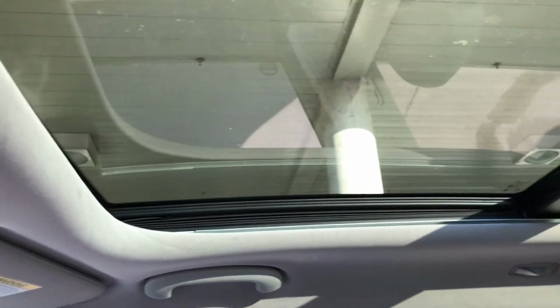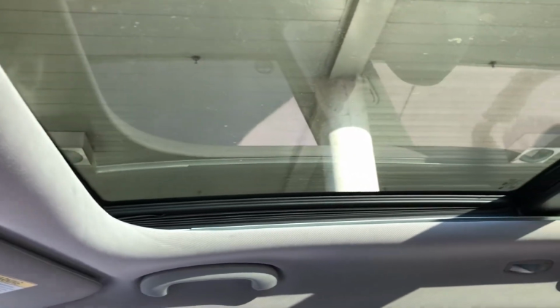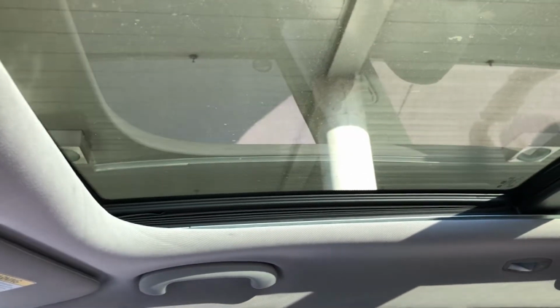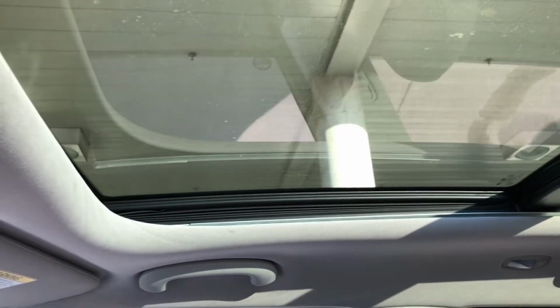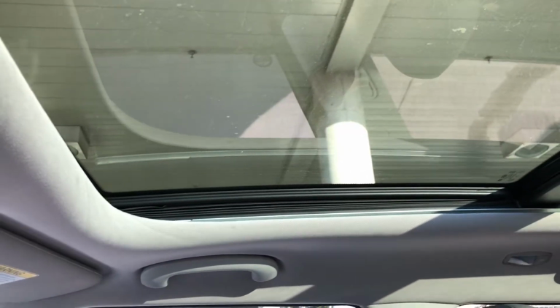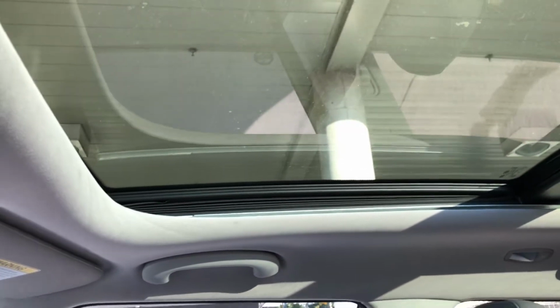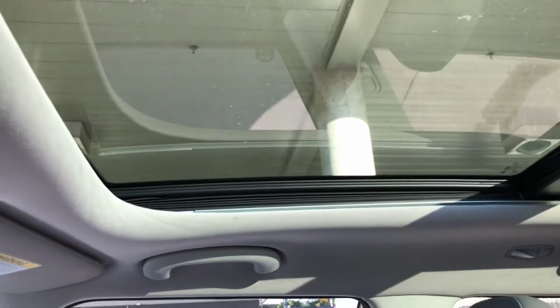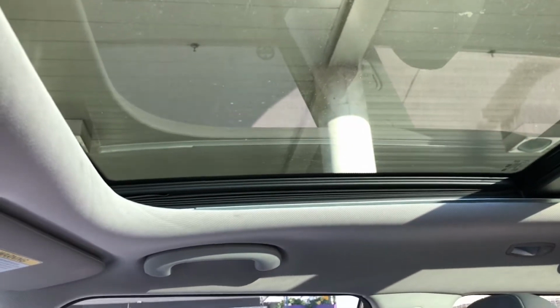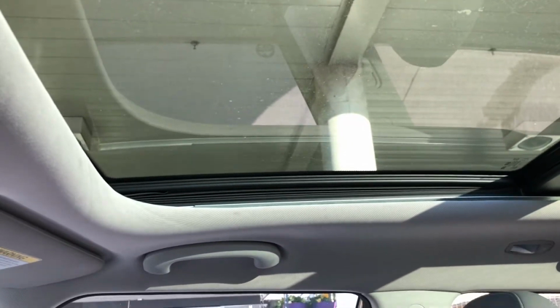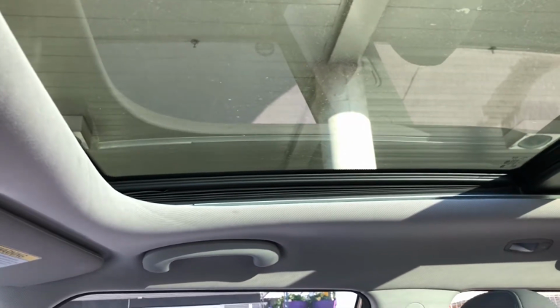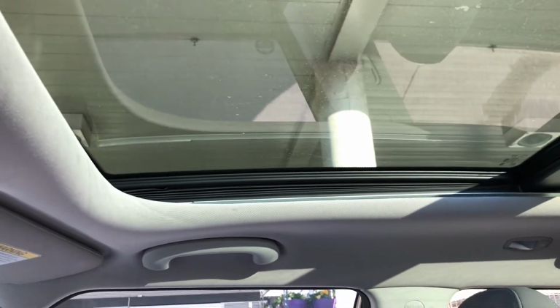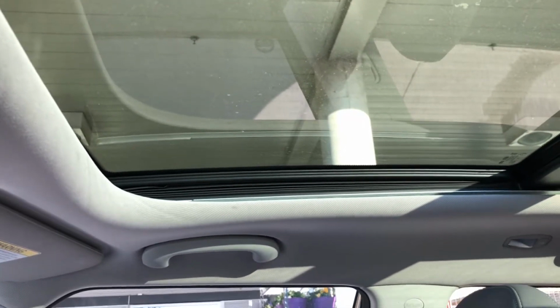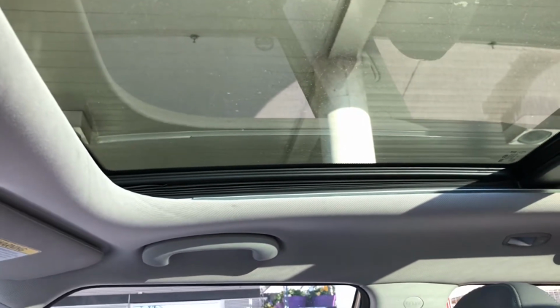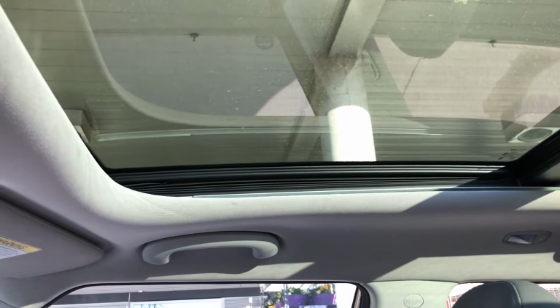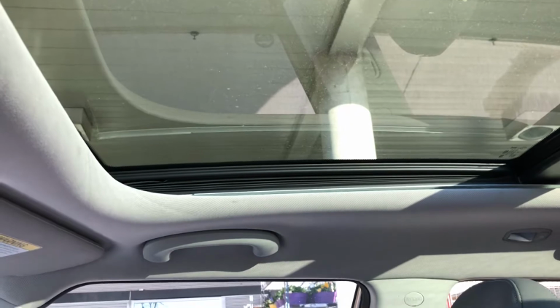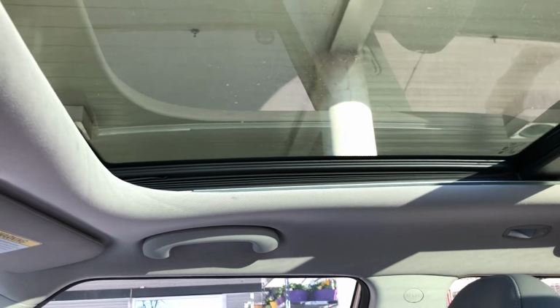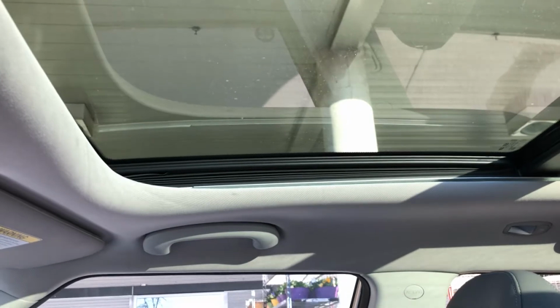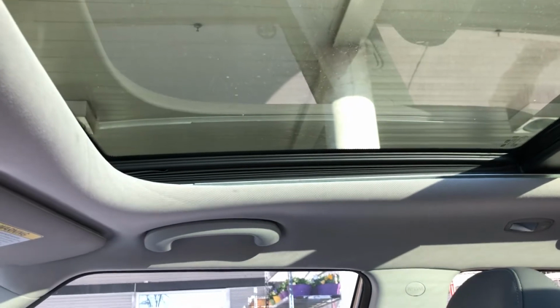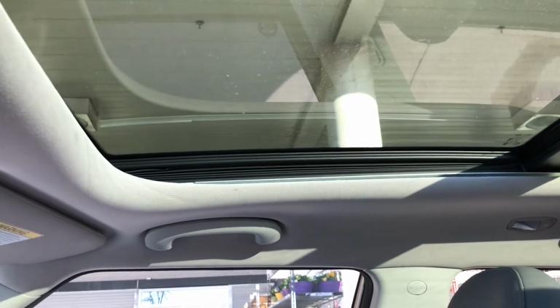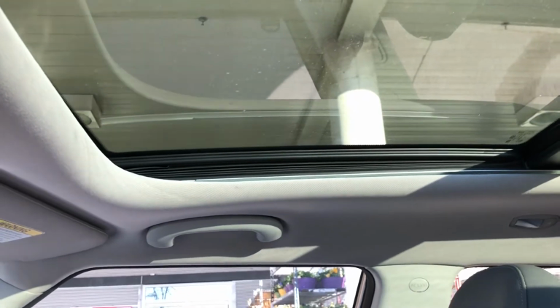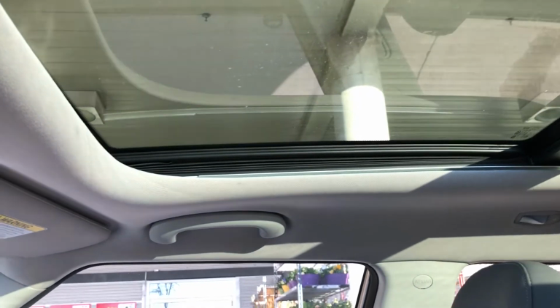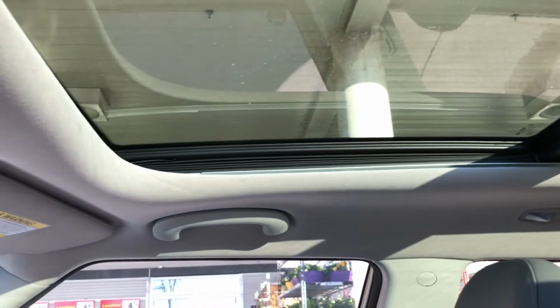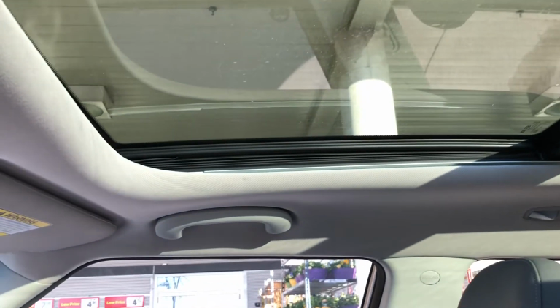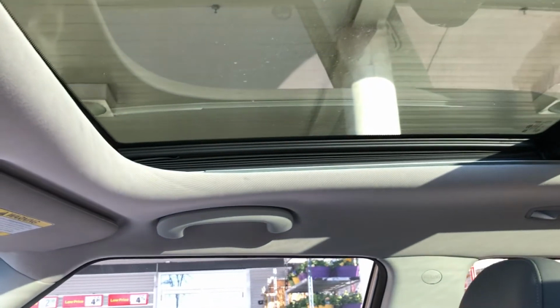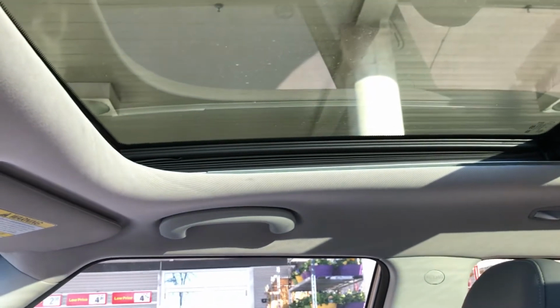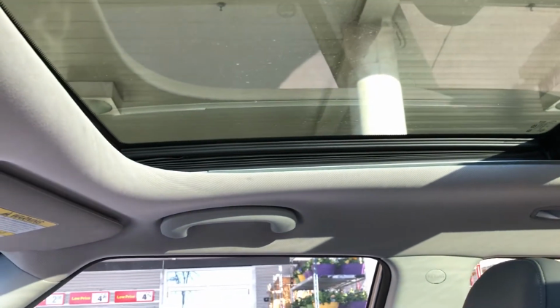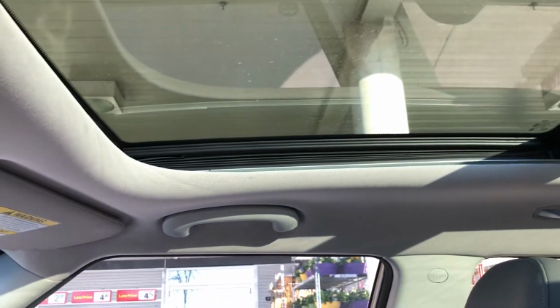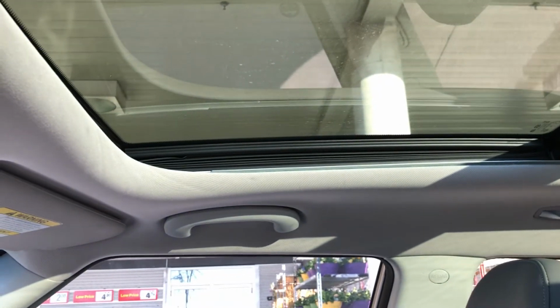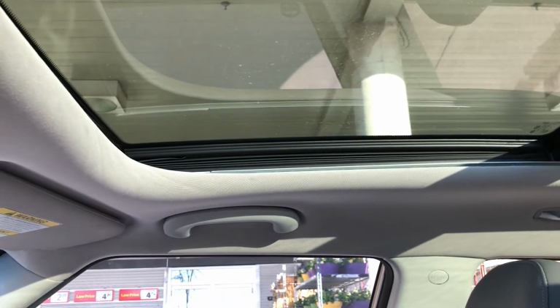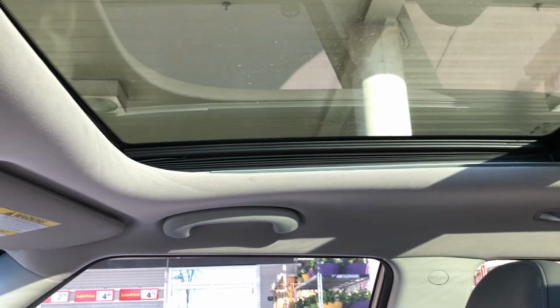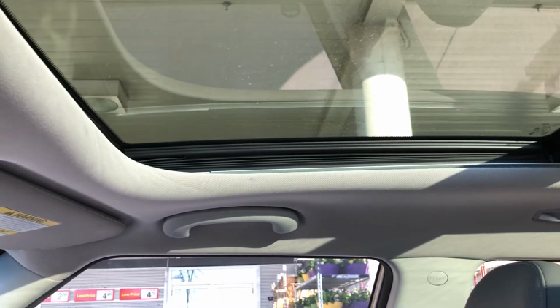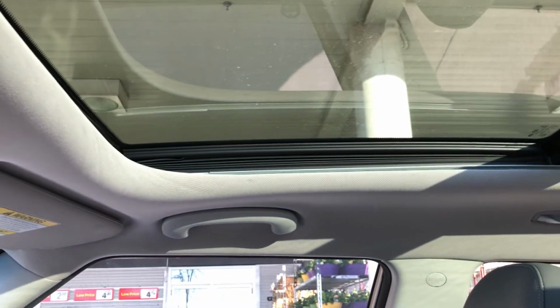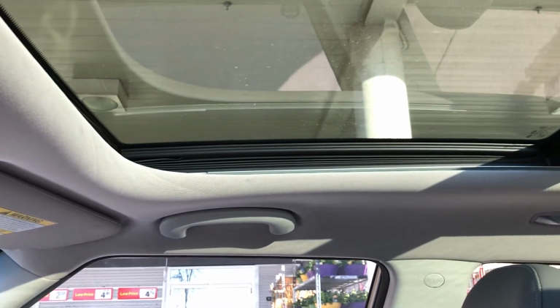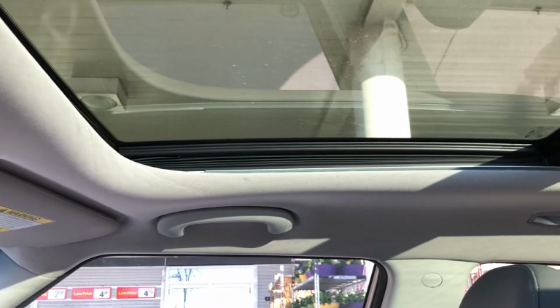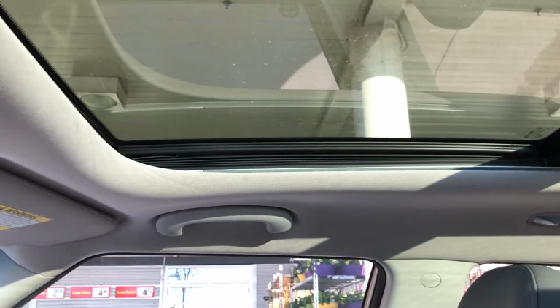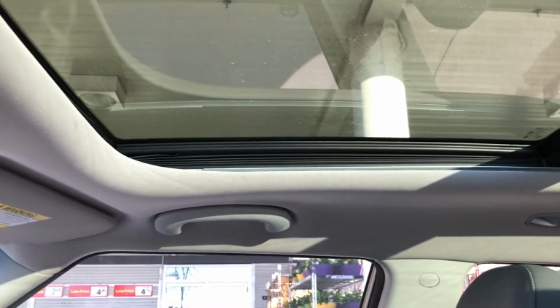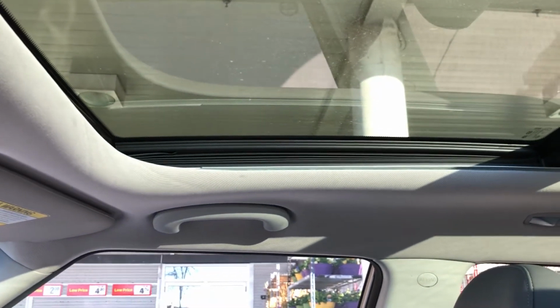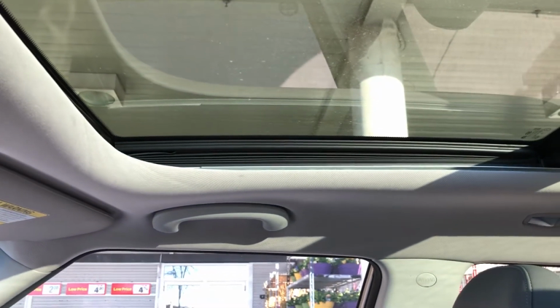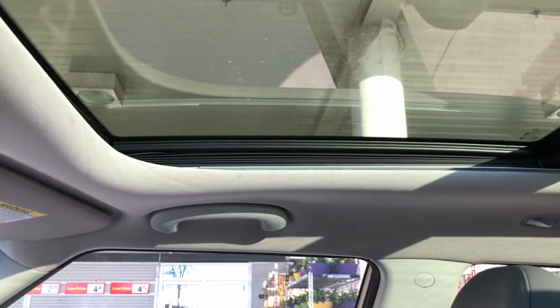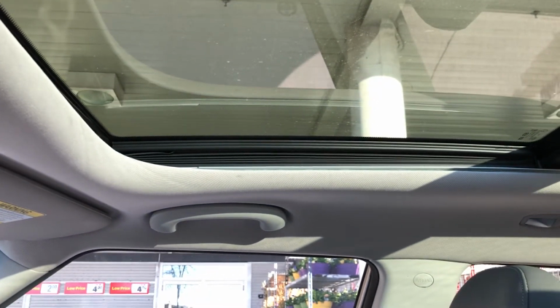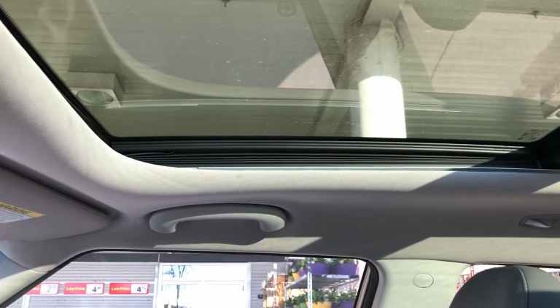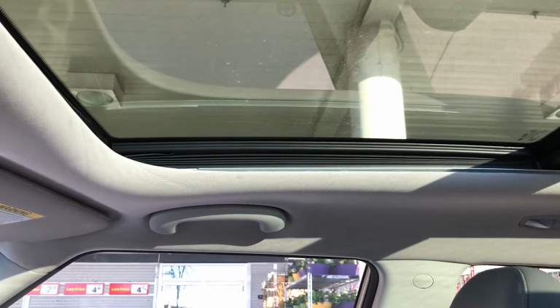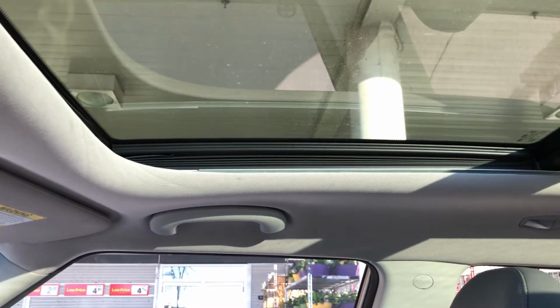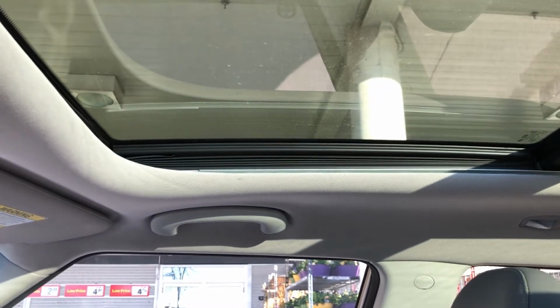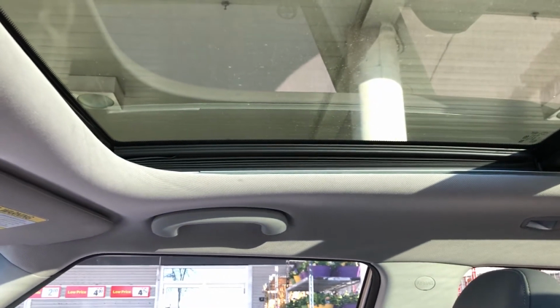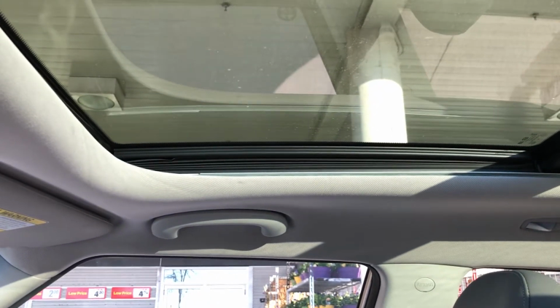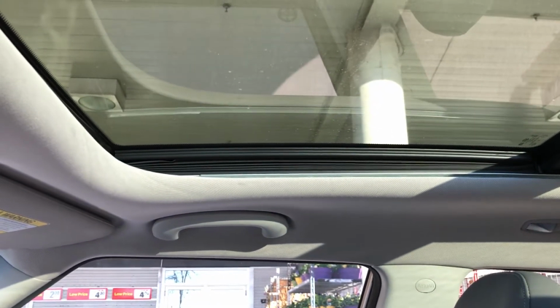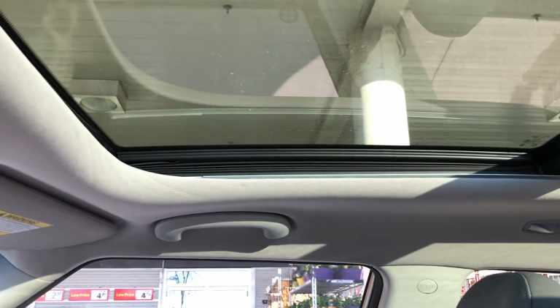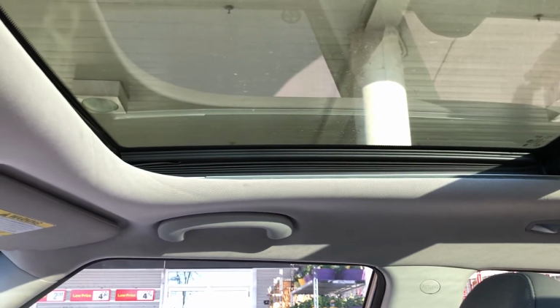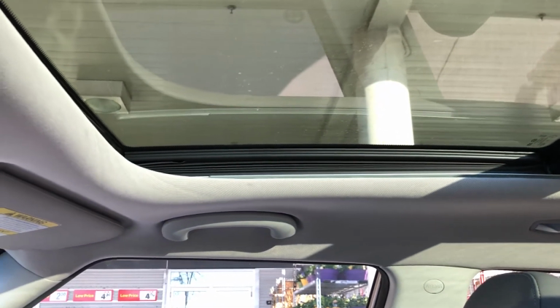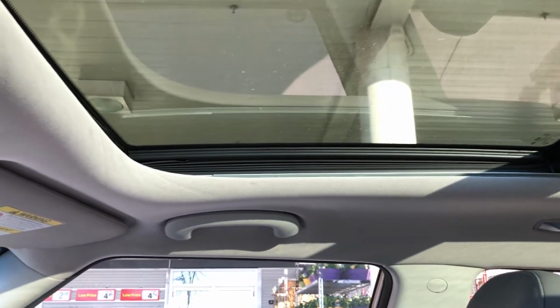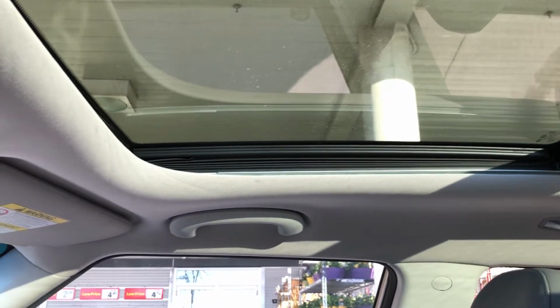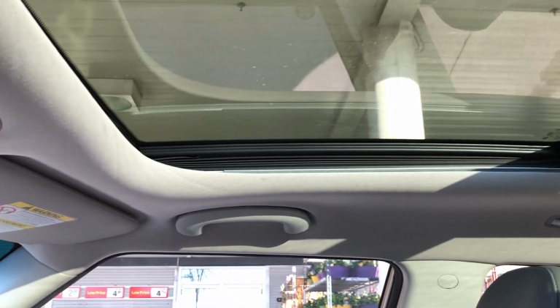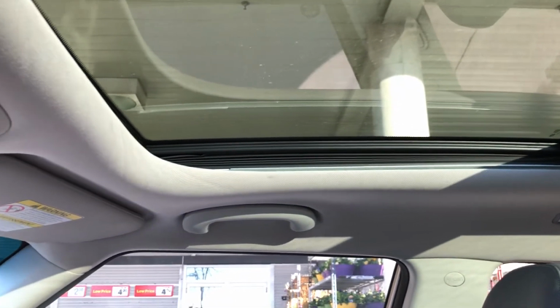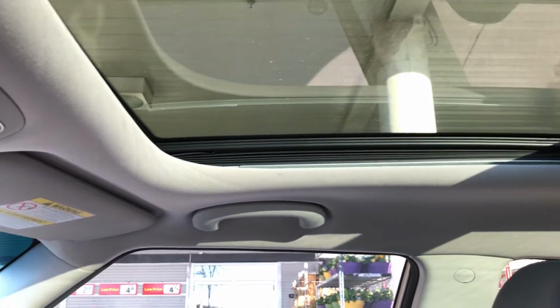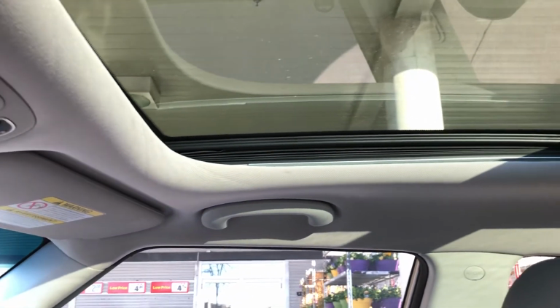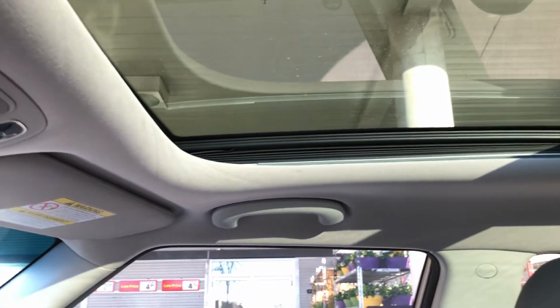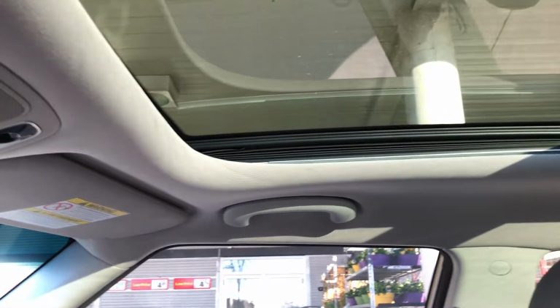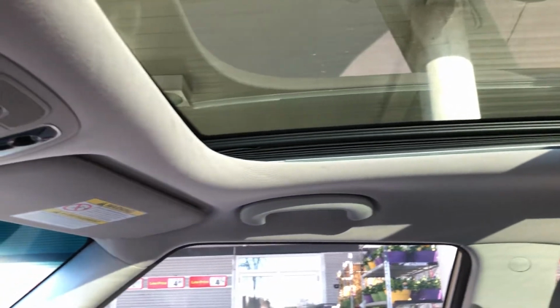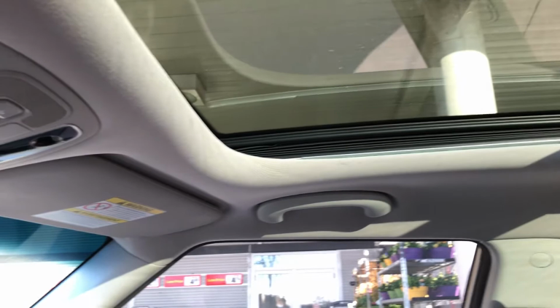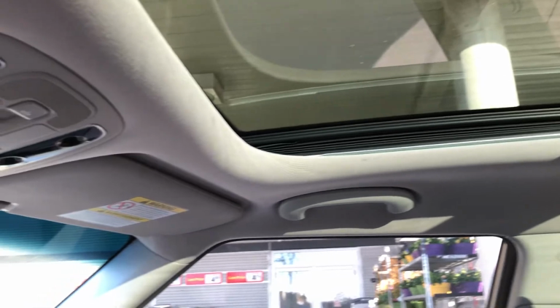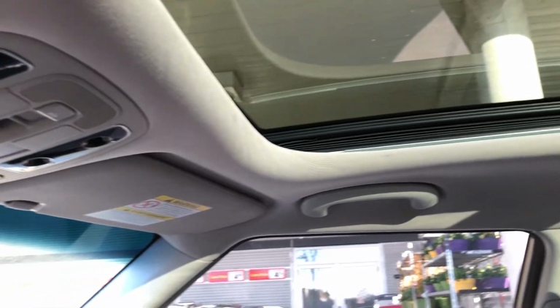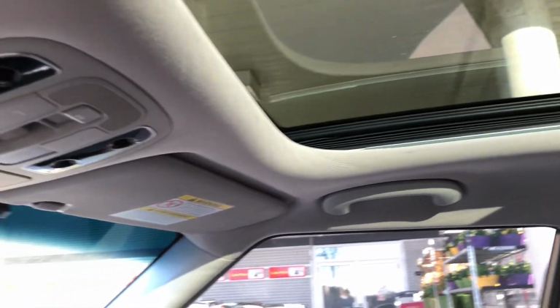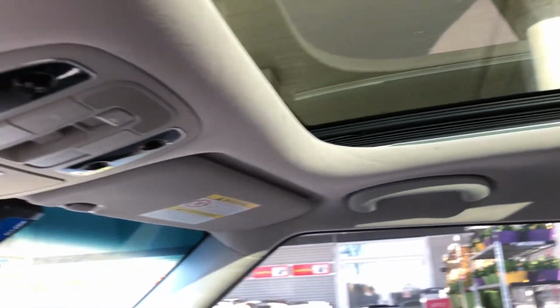It's never gone that slow. So if anyone's noticed this with their panel roof, let me know in the comments below.